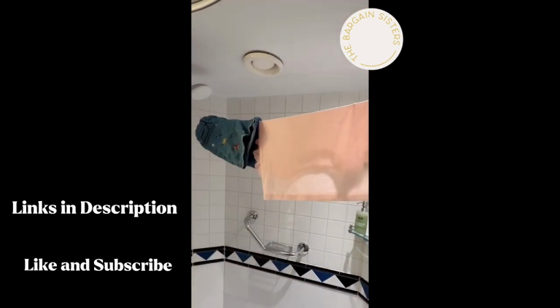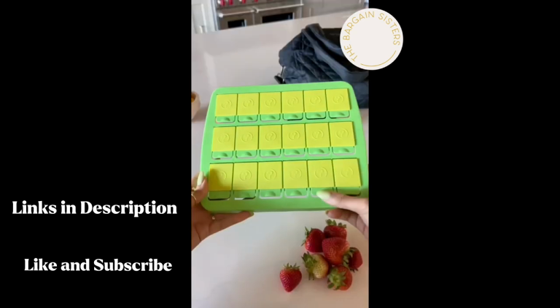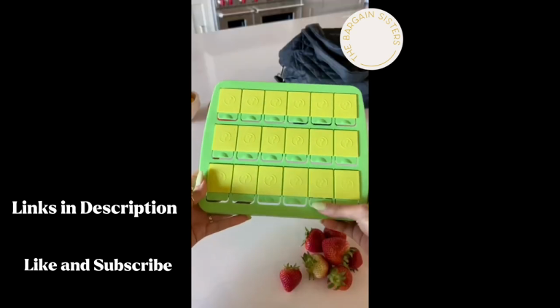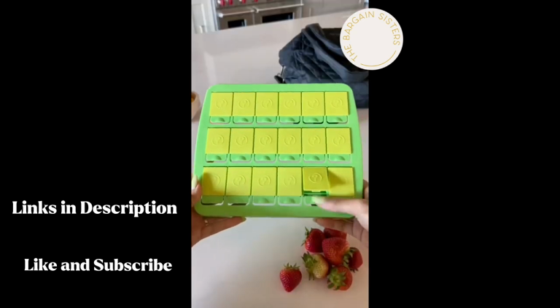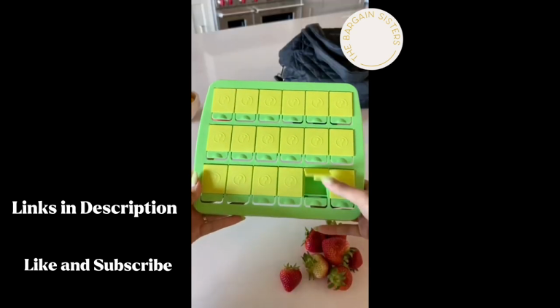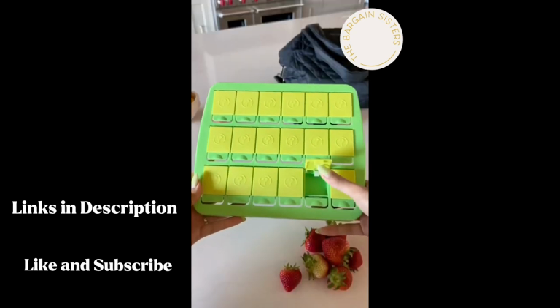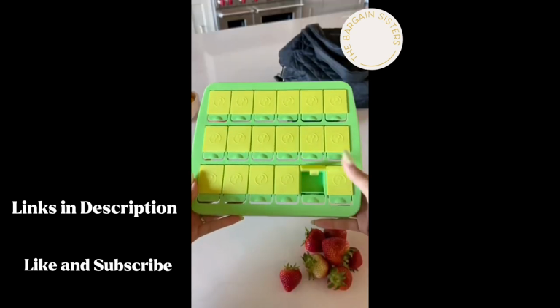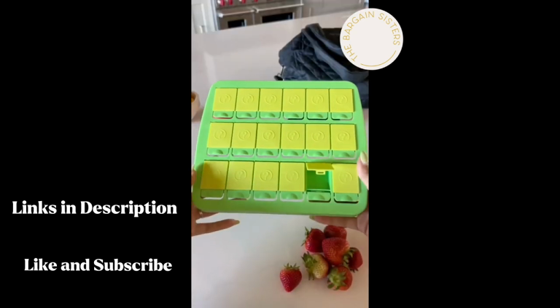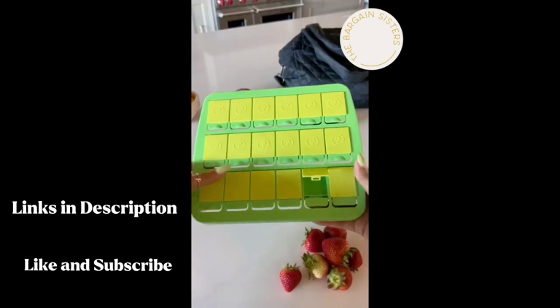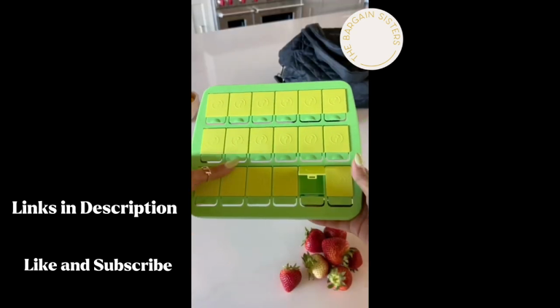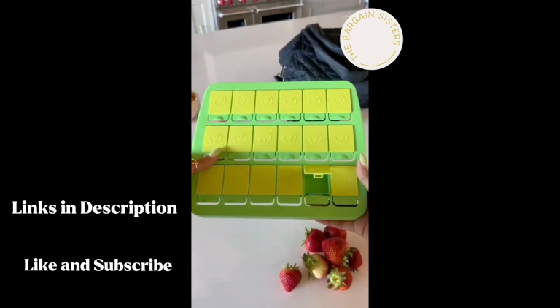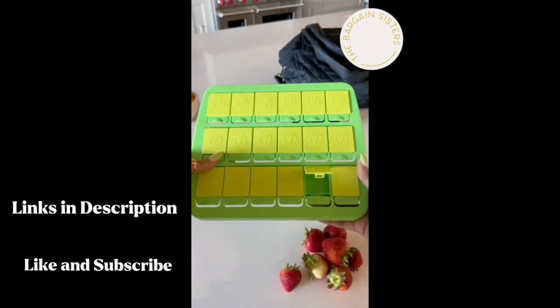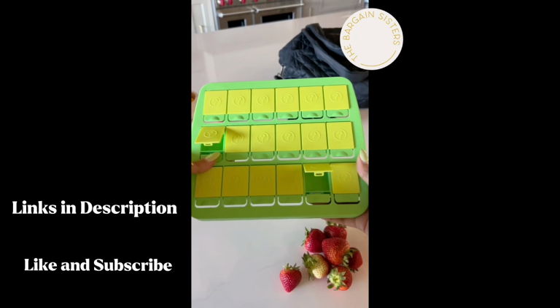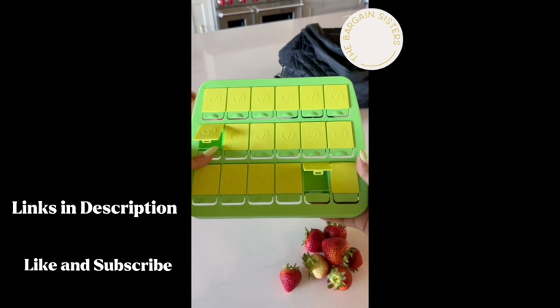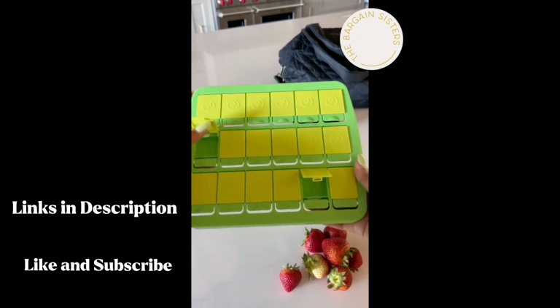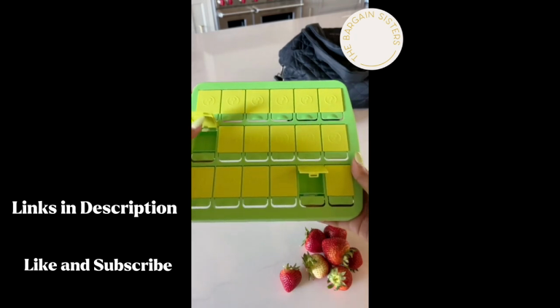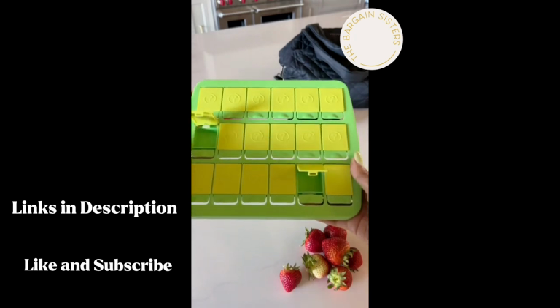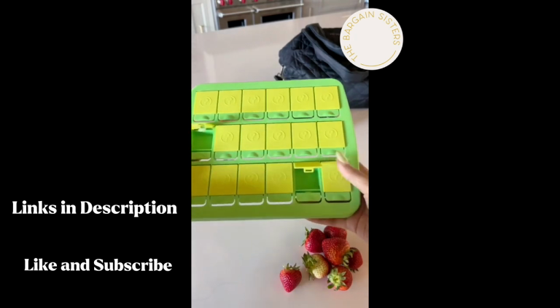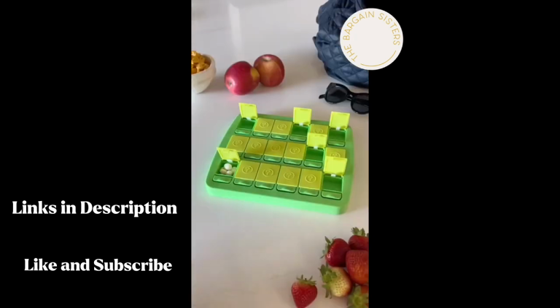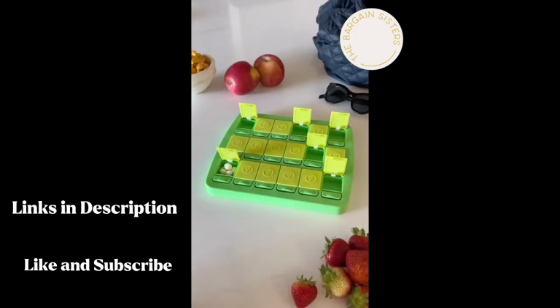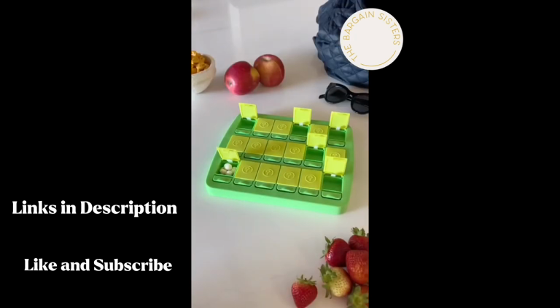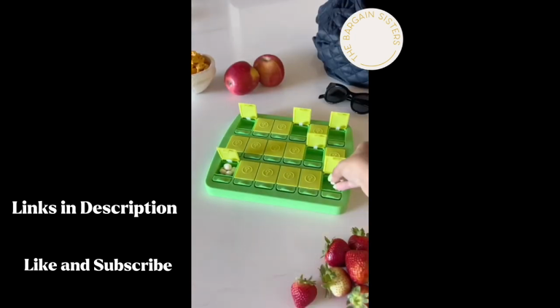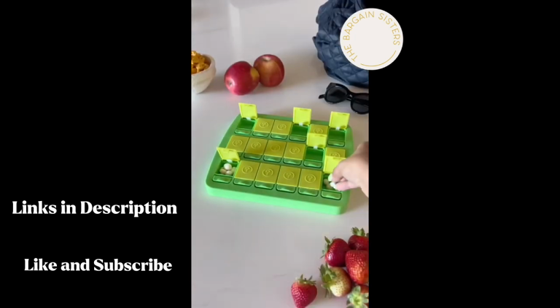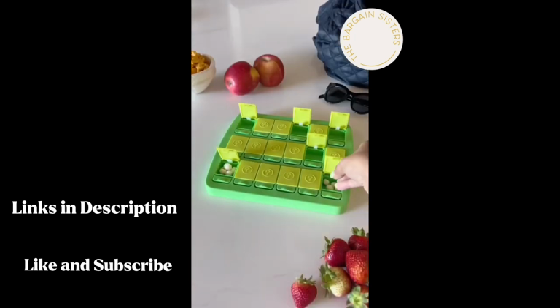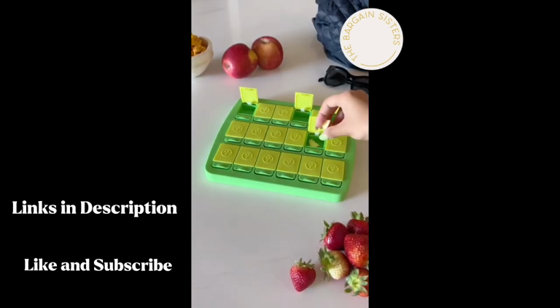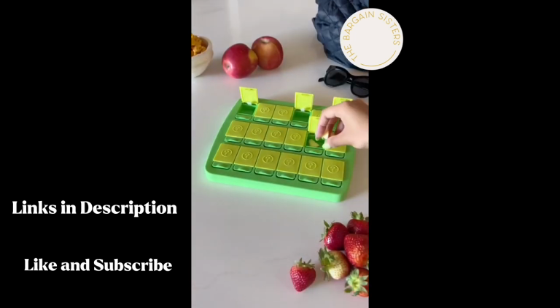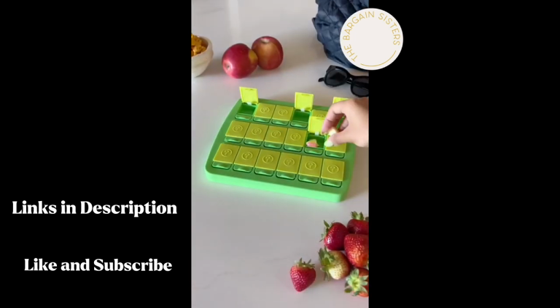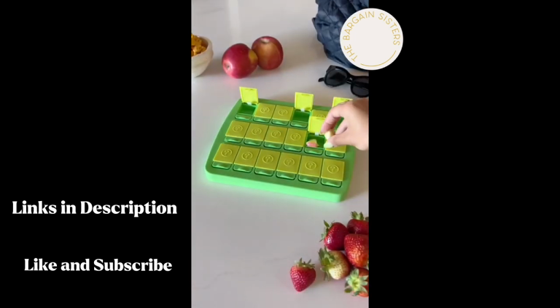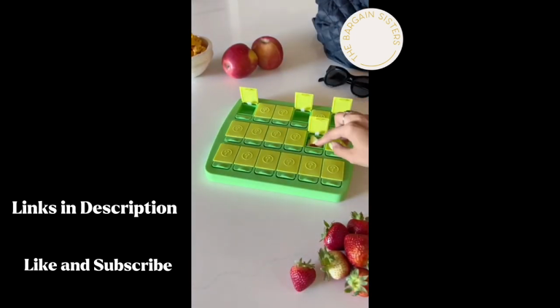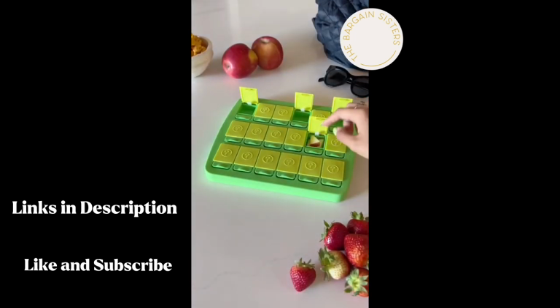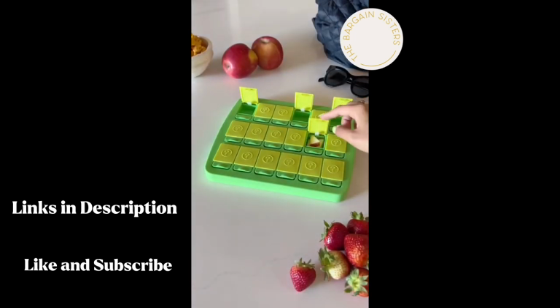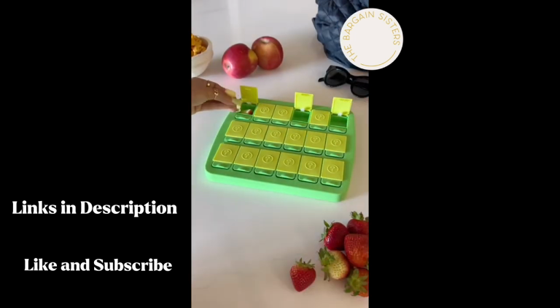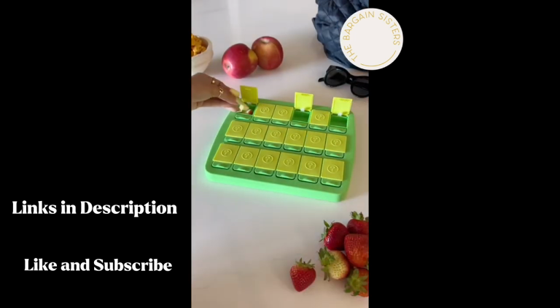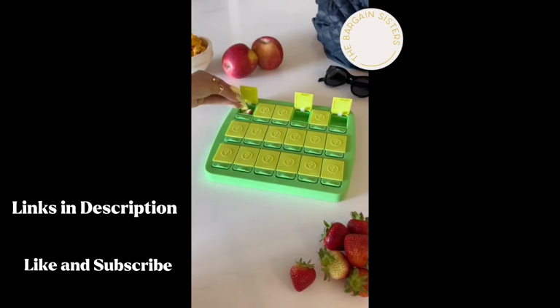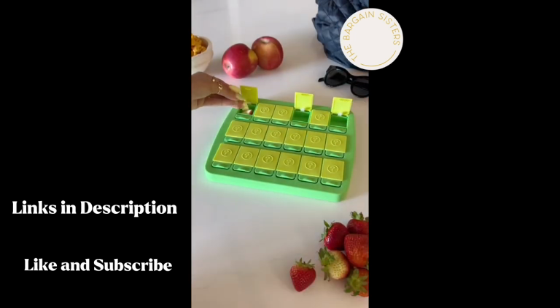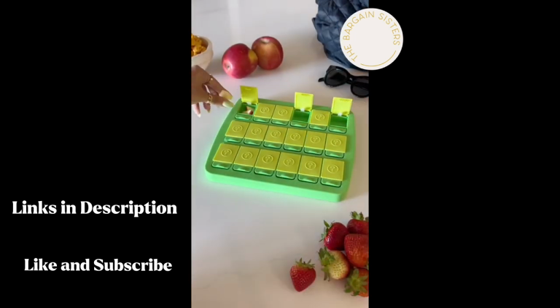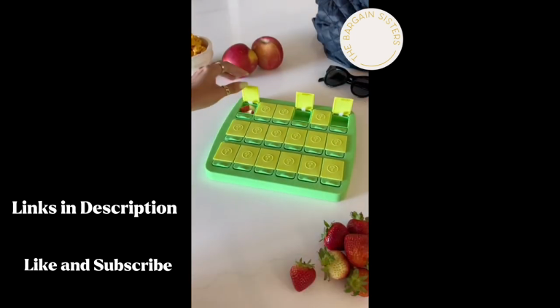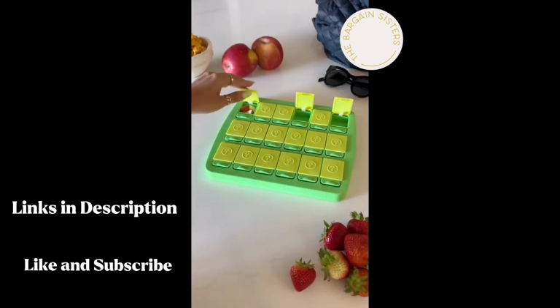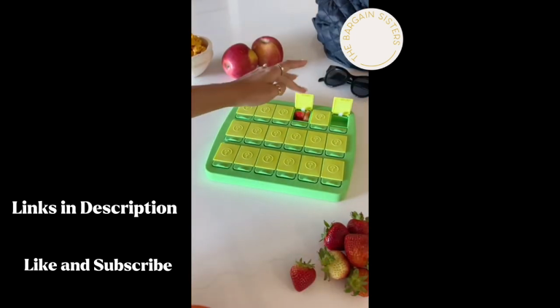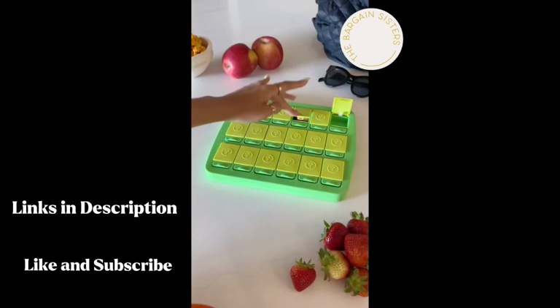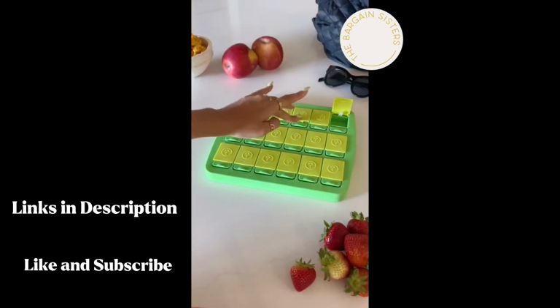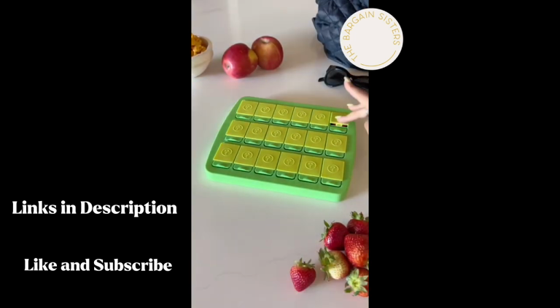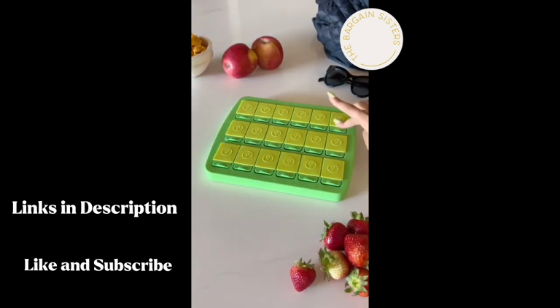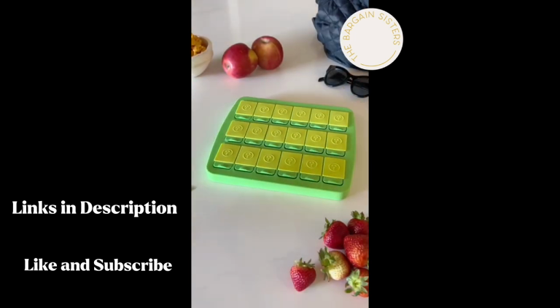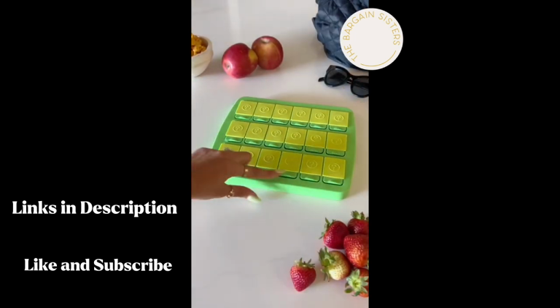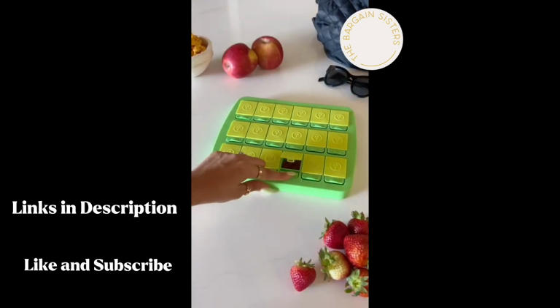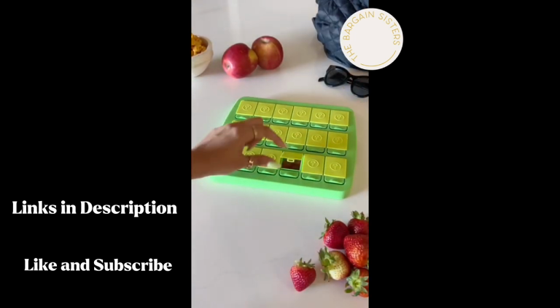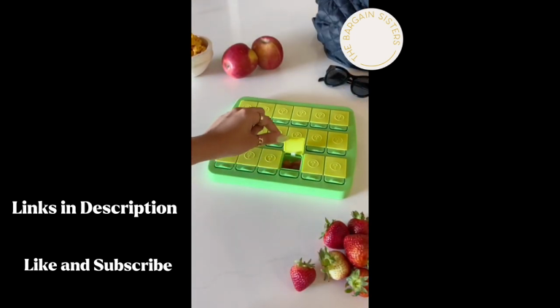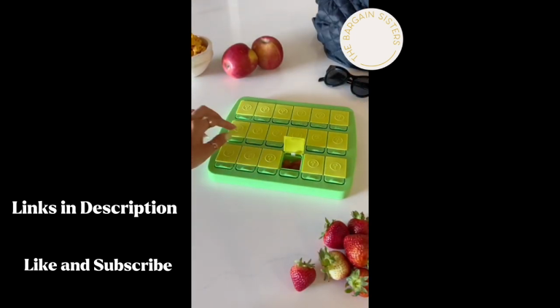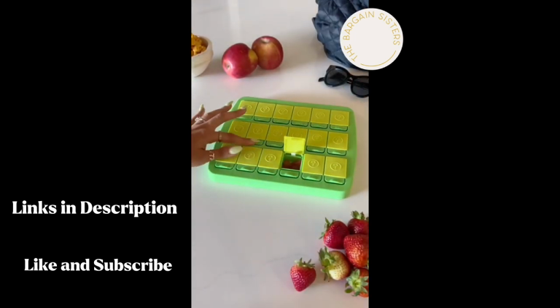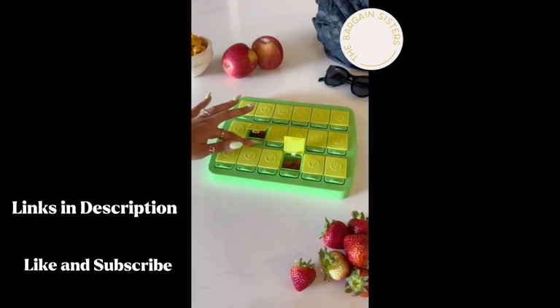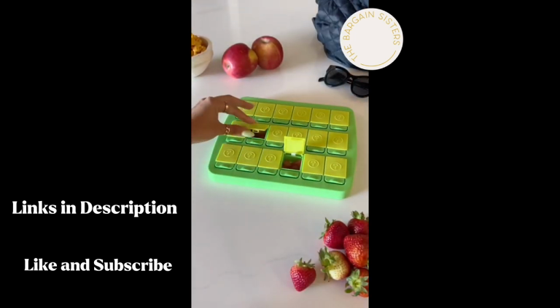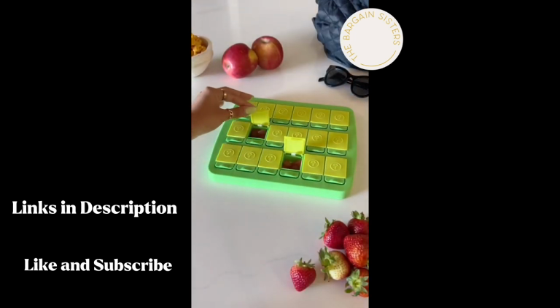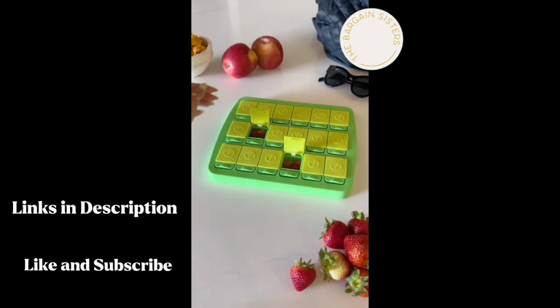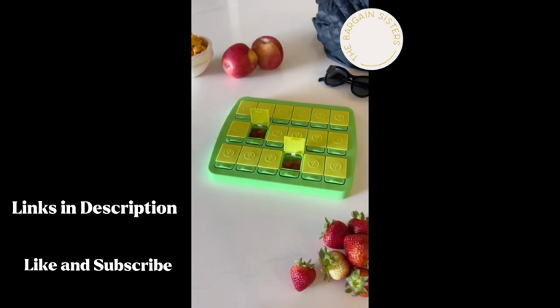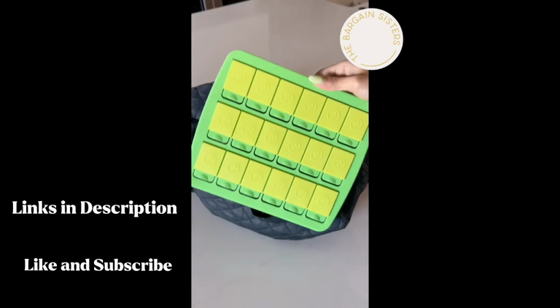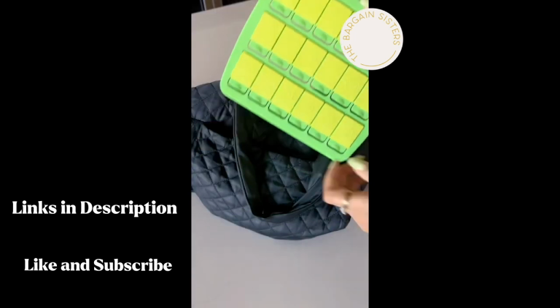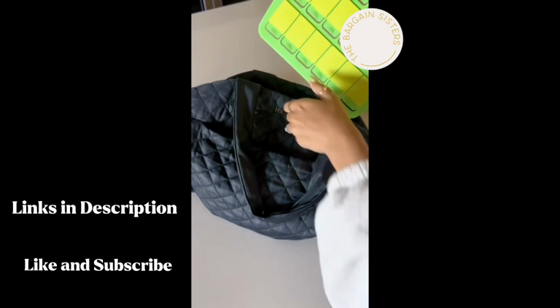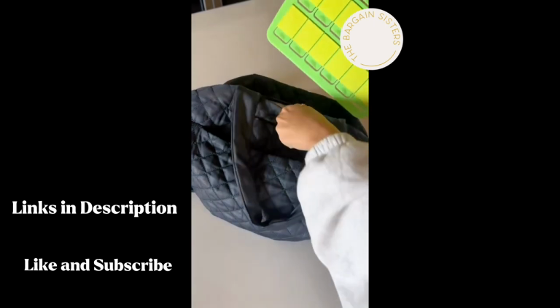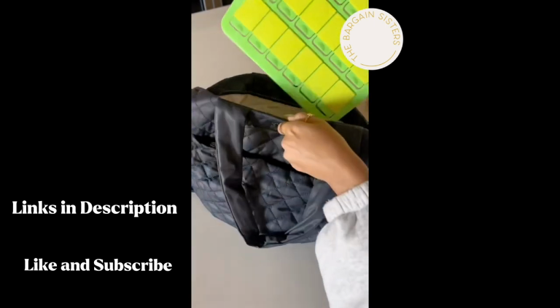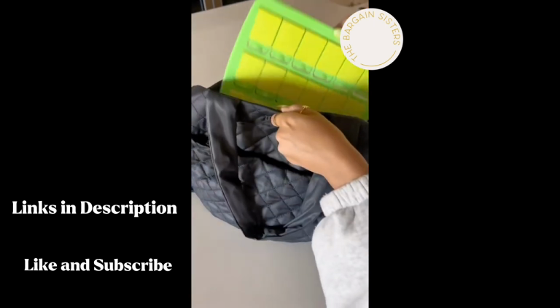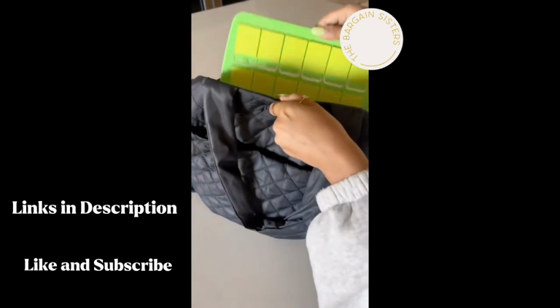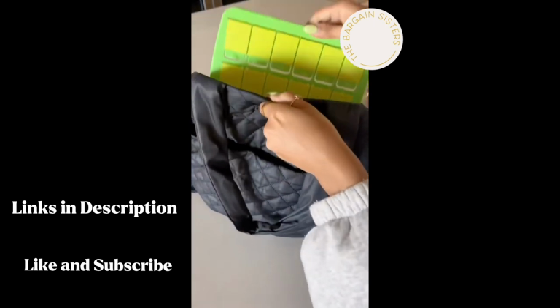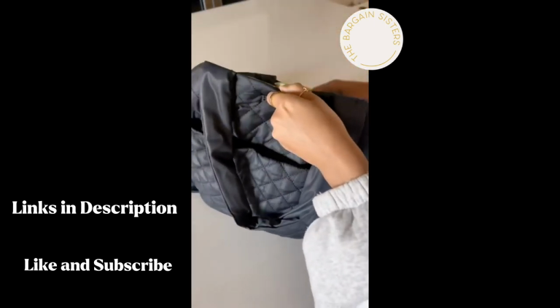If you love food, then you need to get this memory snack game. You simply match the snacks to be able to eat them. We love this for kids and toddlers, and it's perfect for on the go.